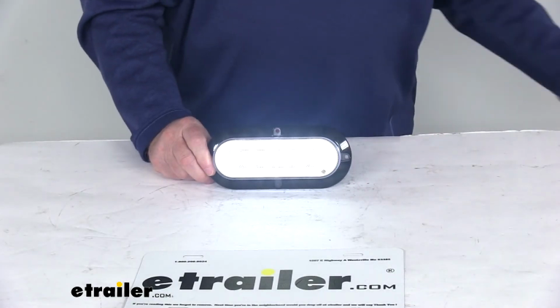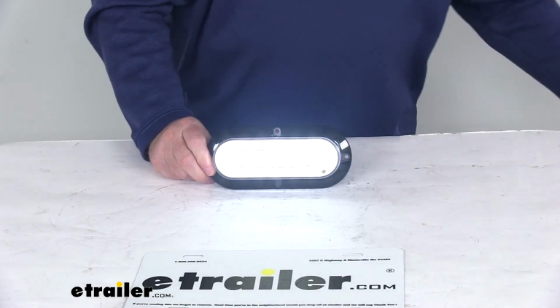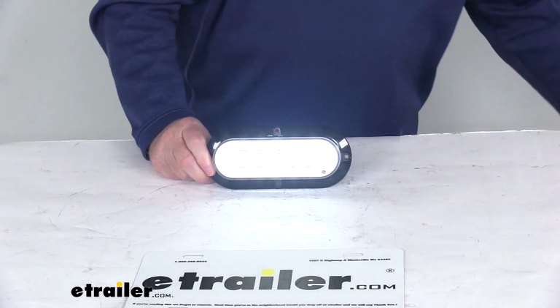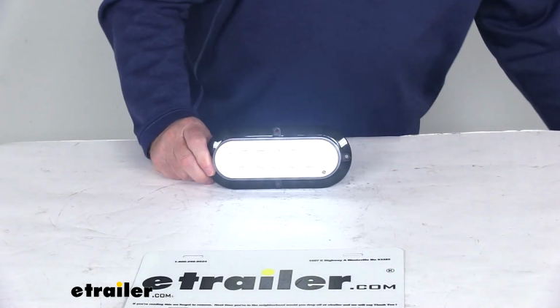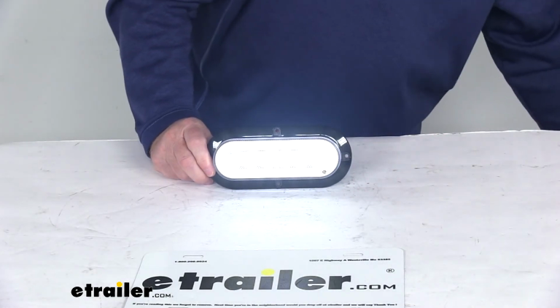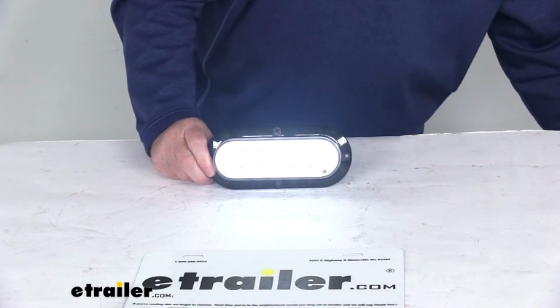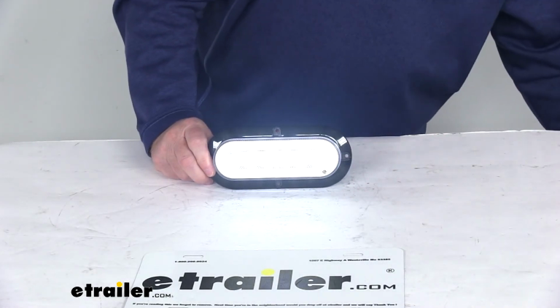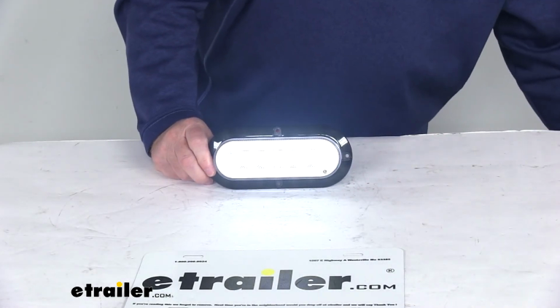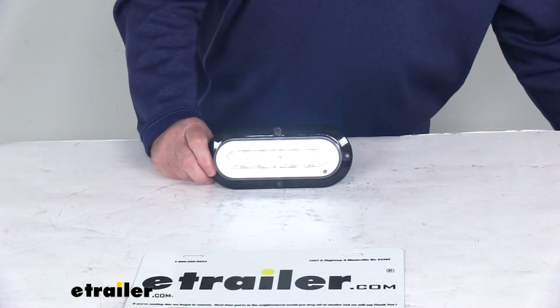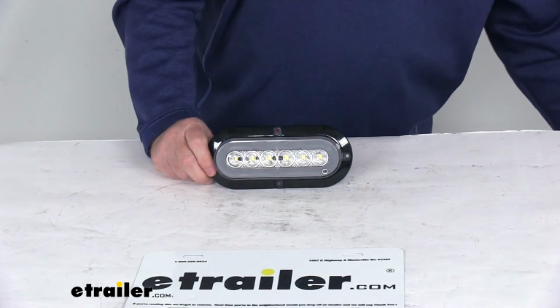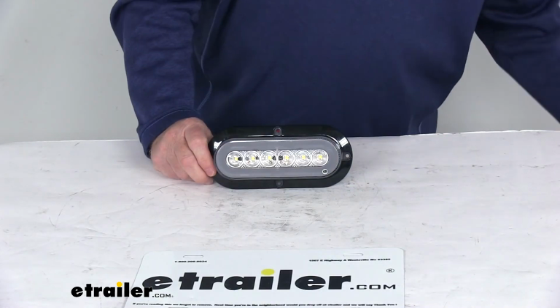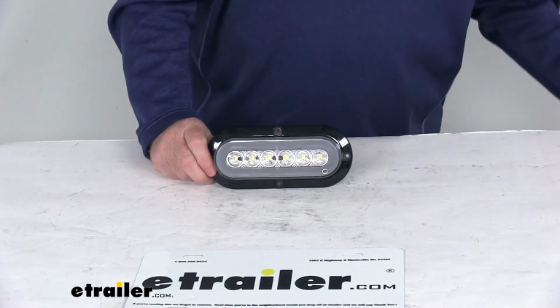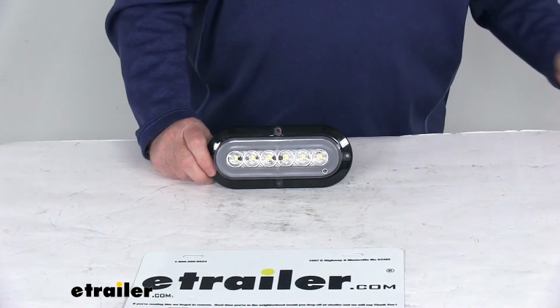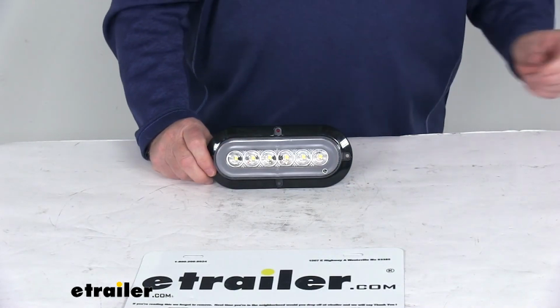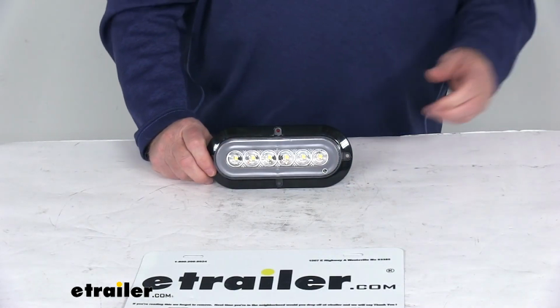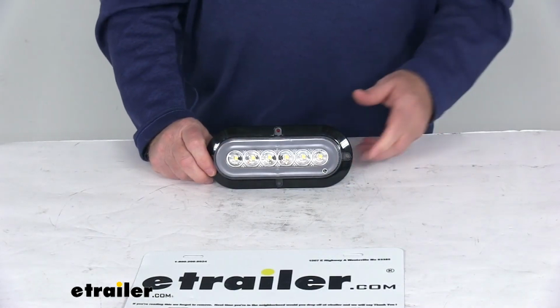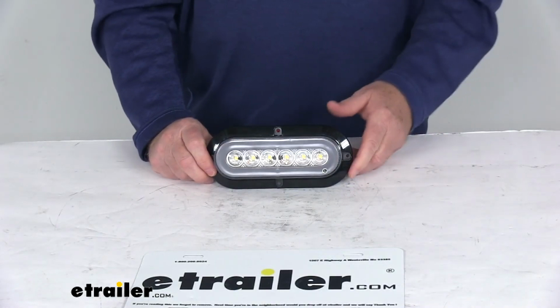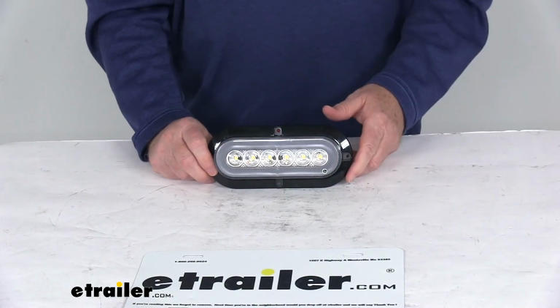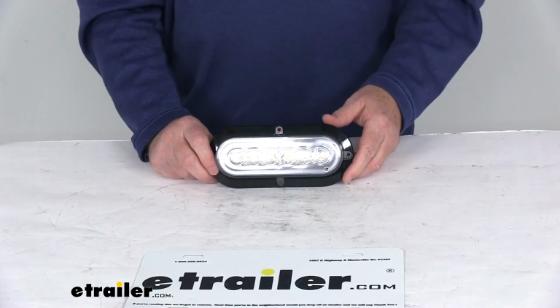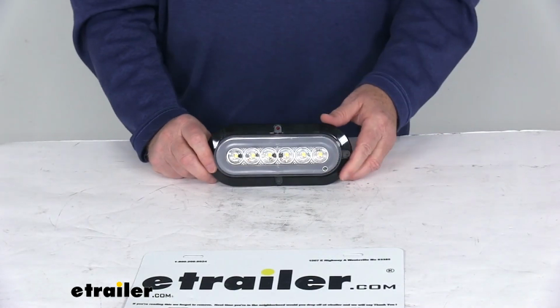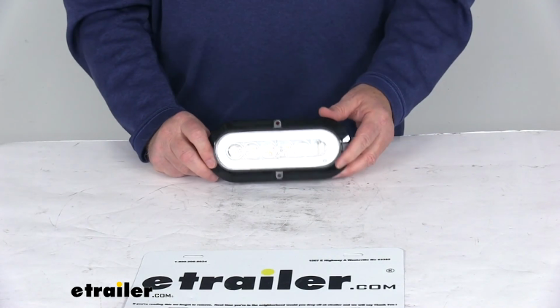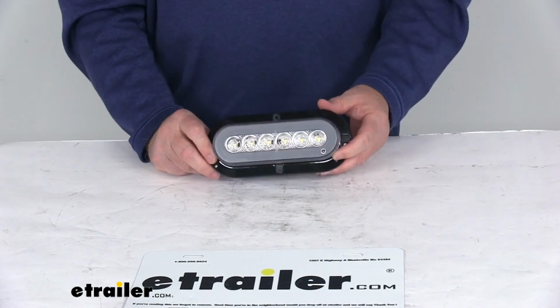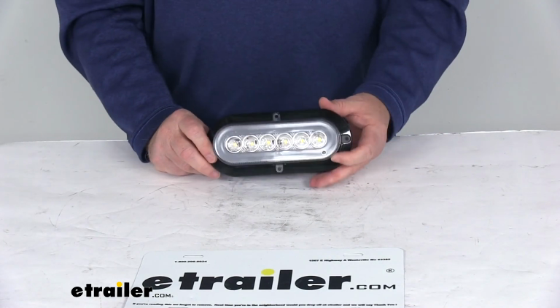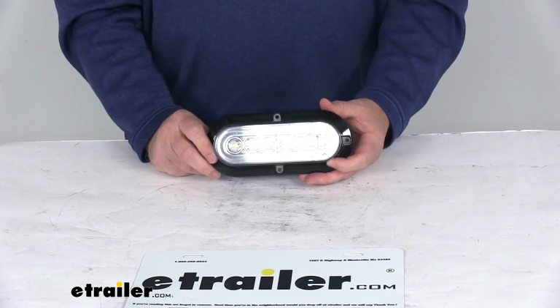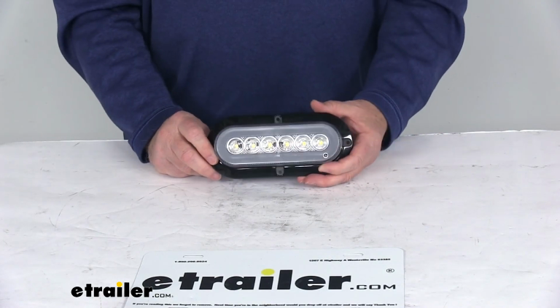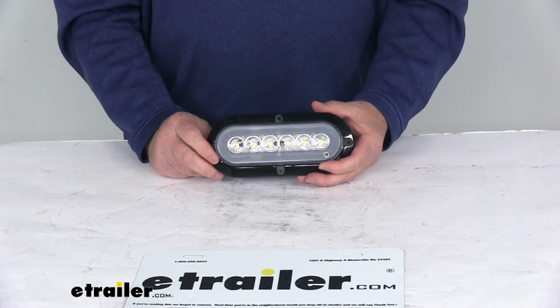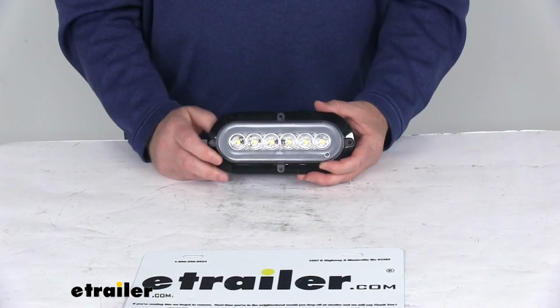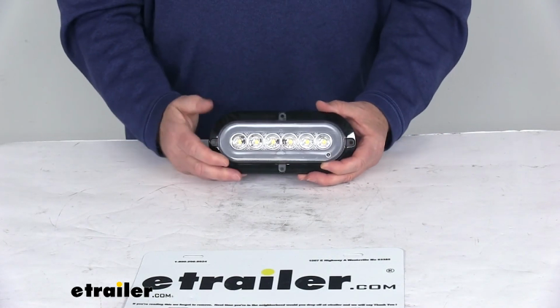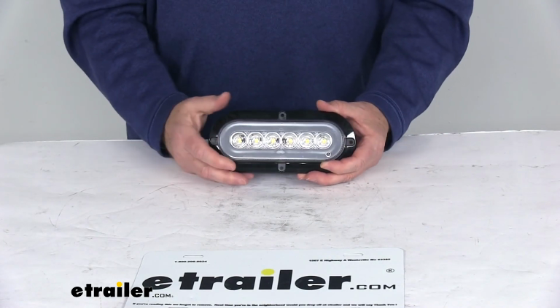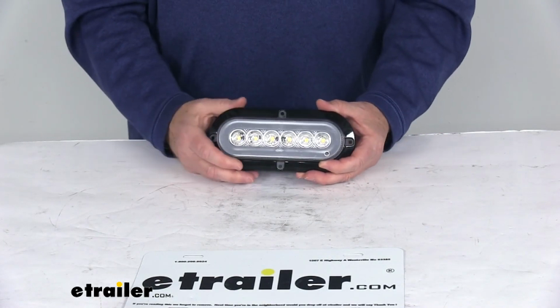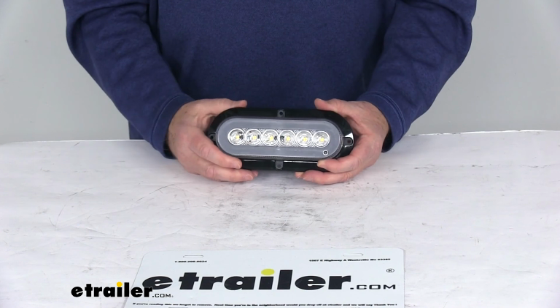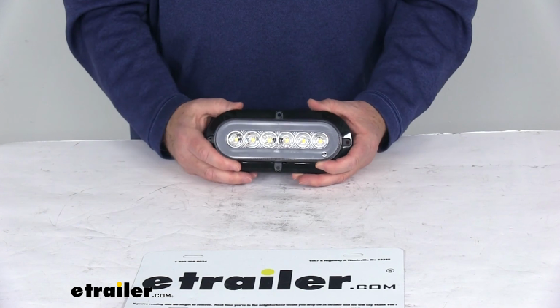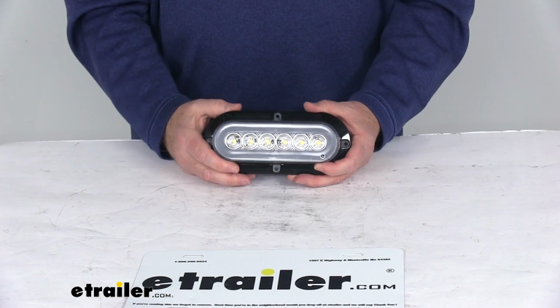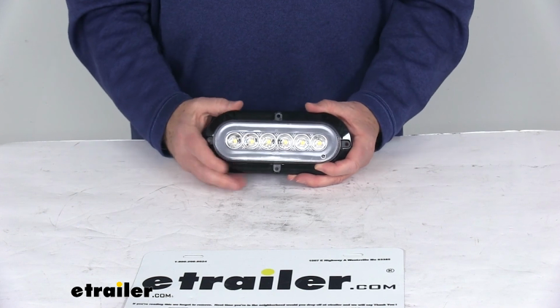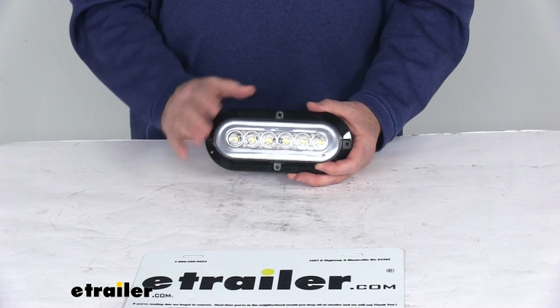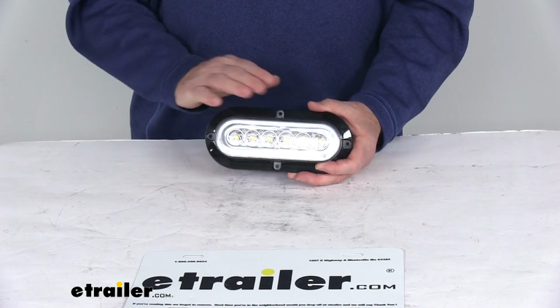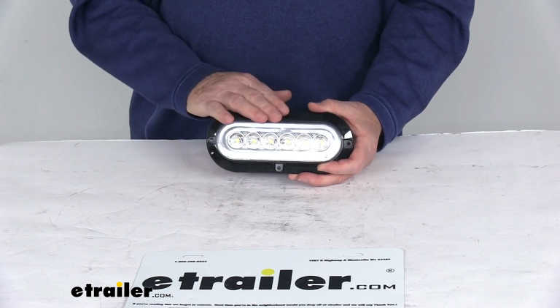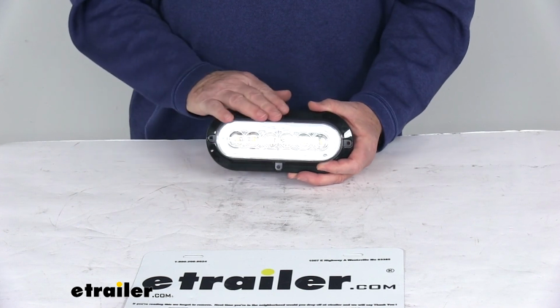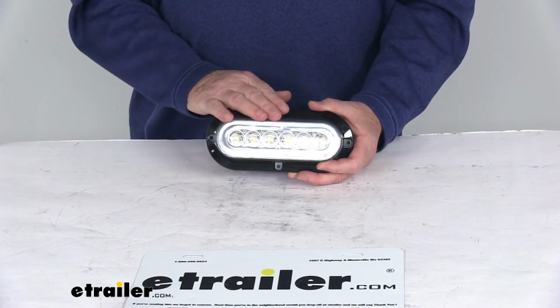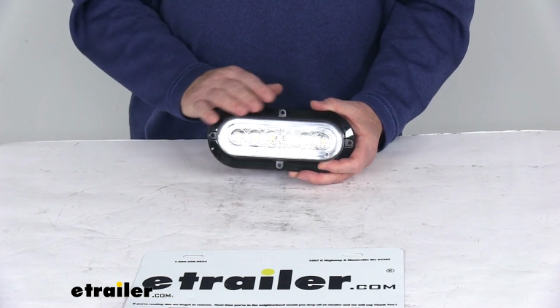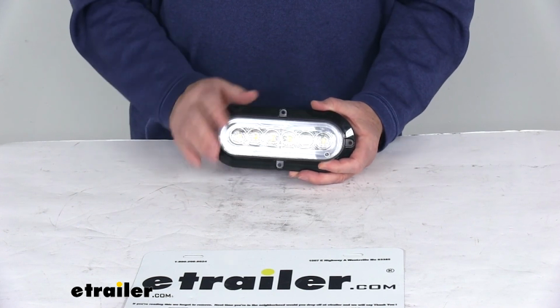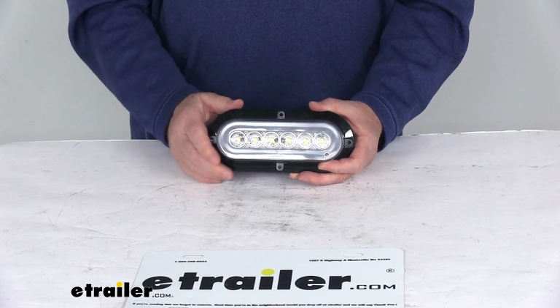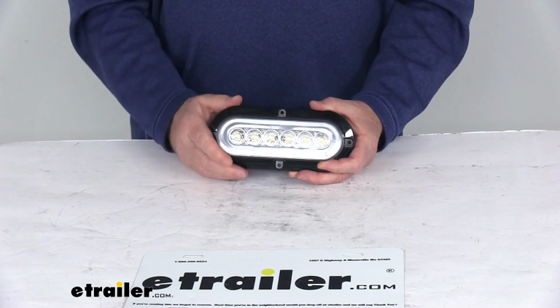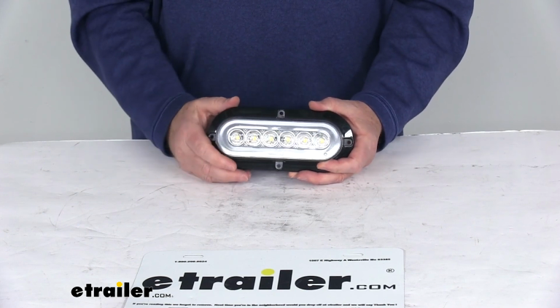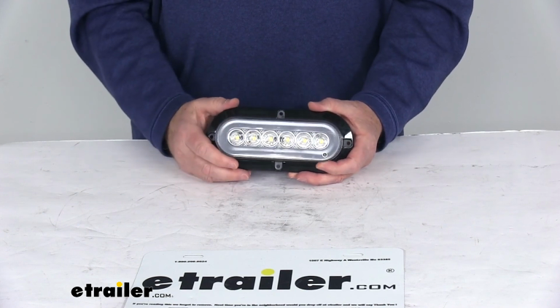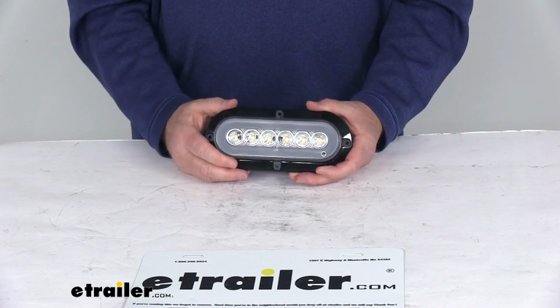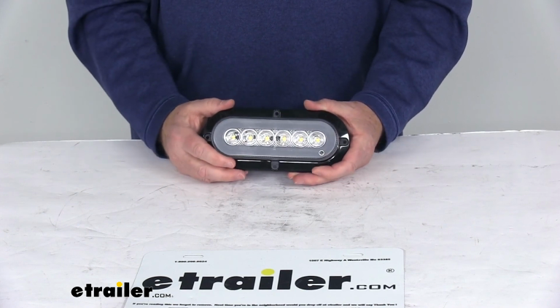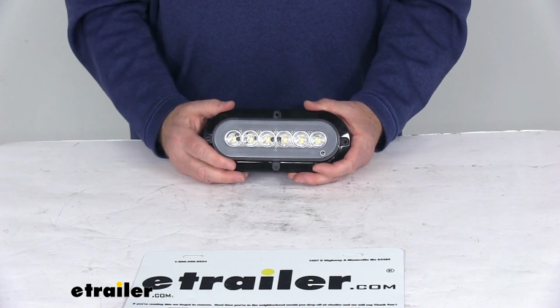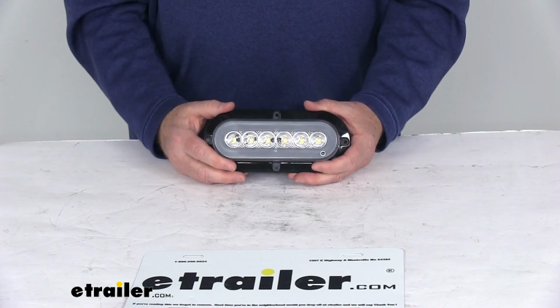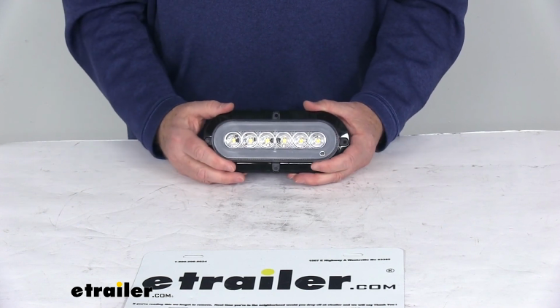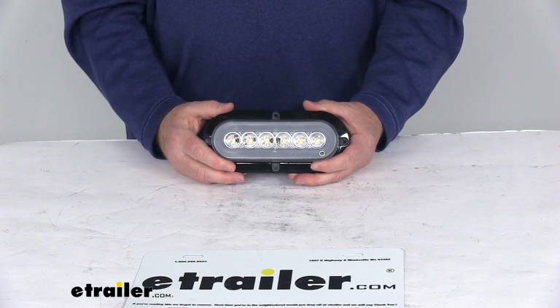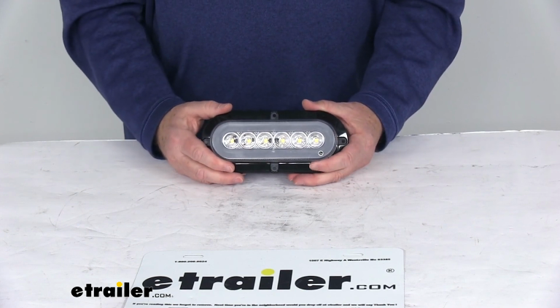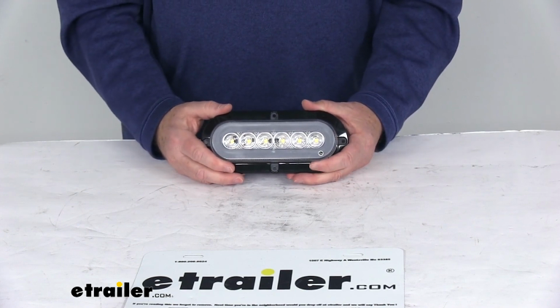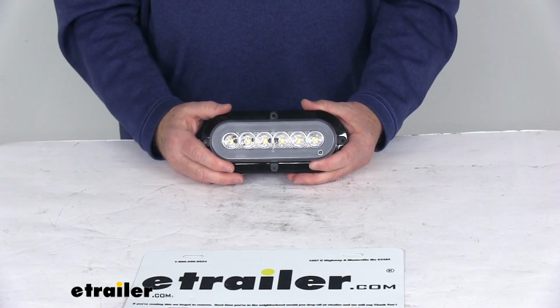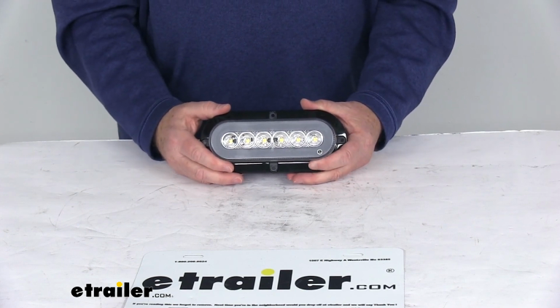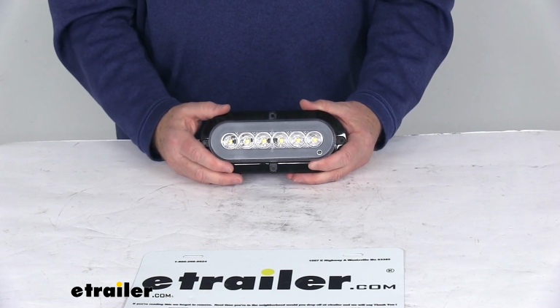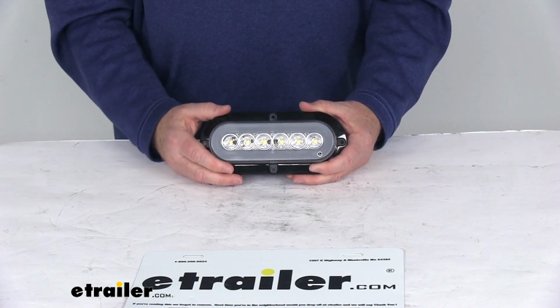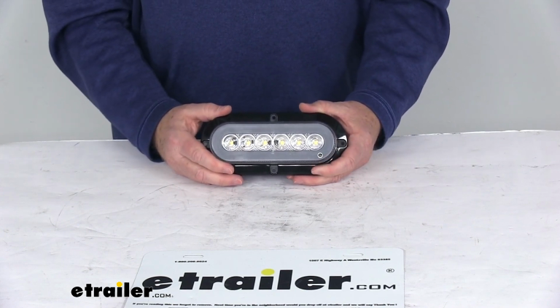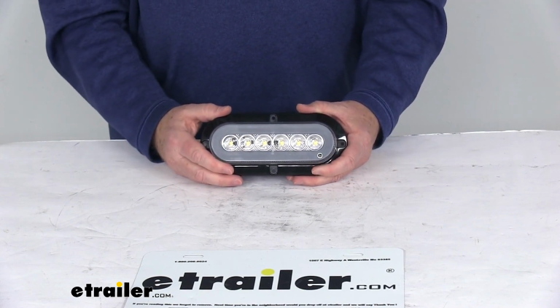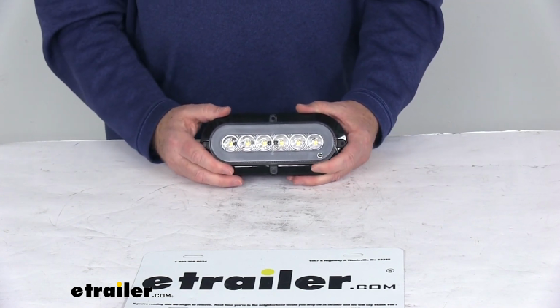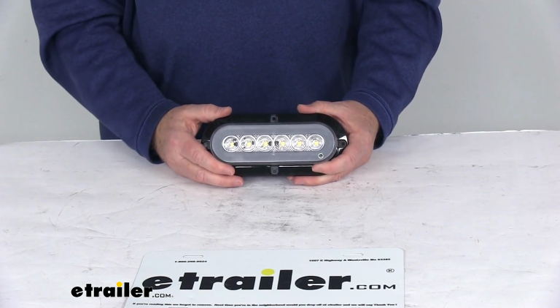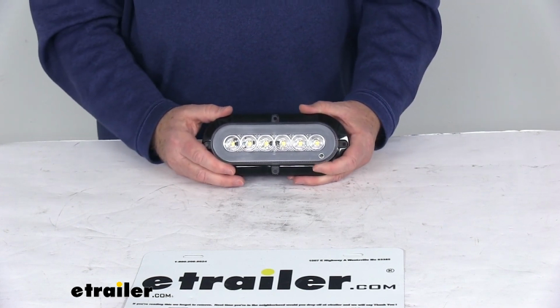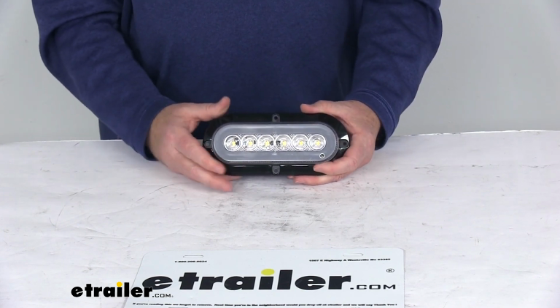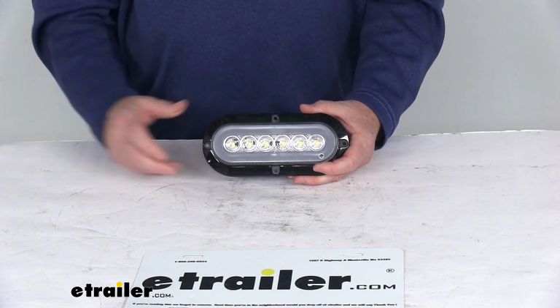That should do it for the review on the Glow Light LED submersible backup light for your truck or trailer.